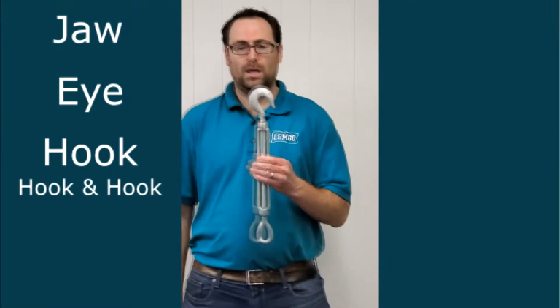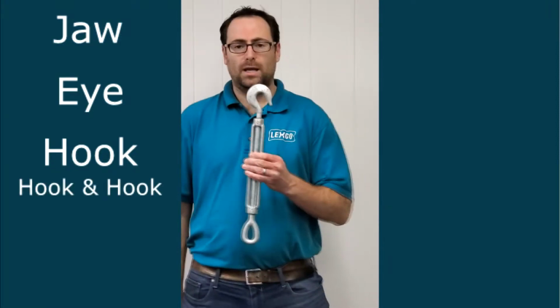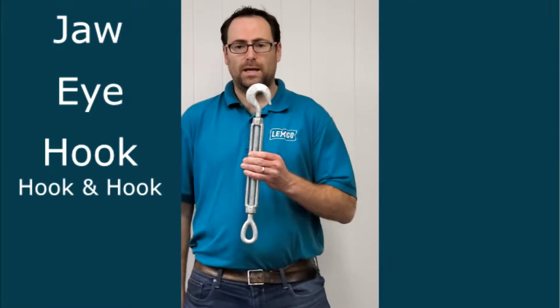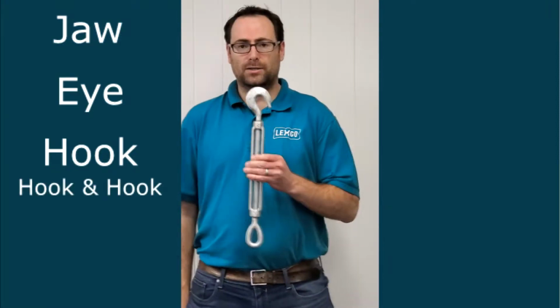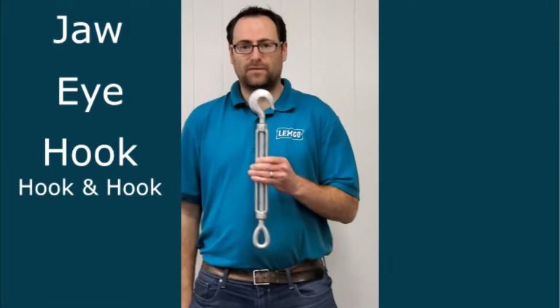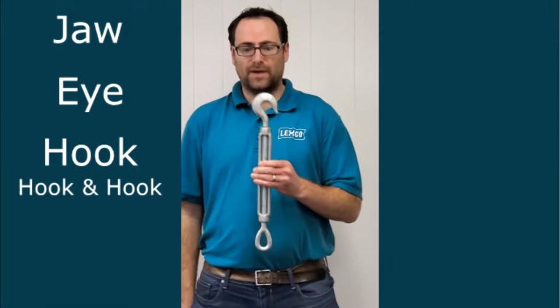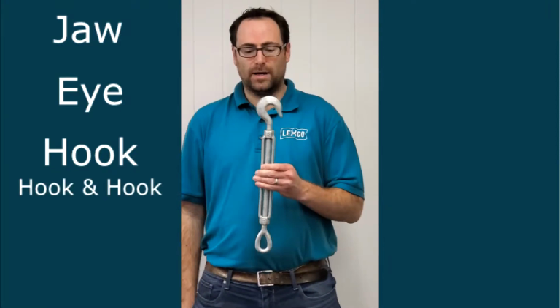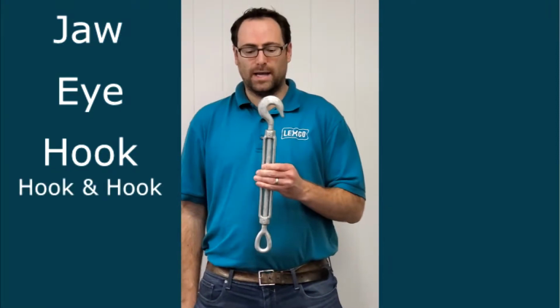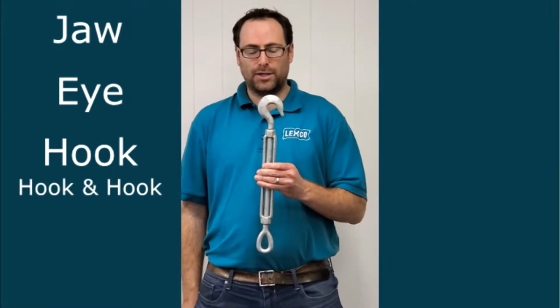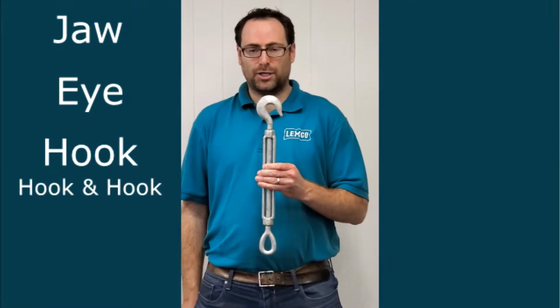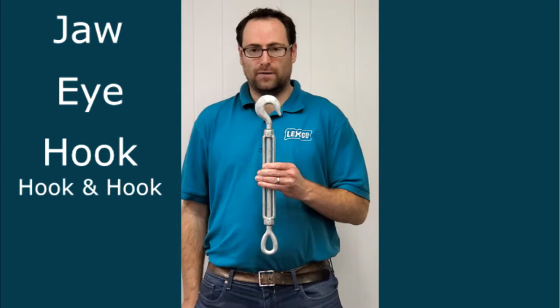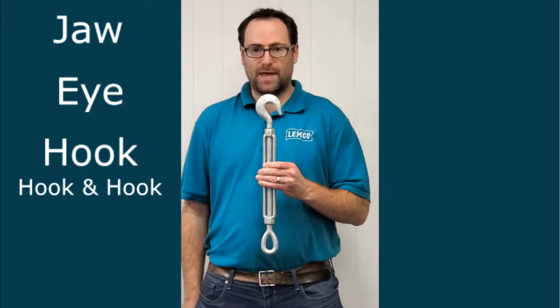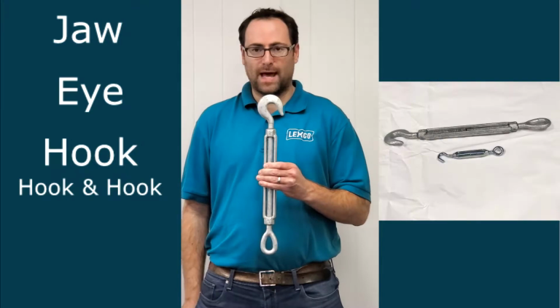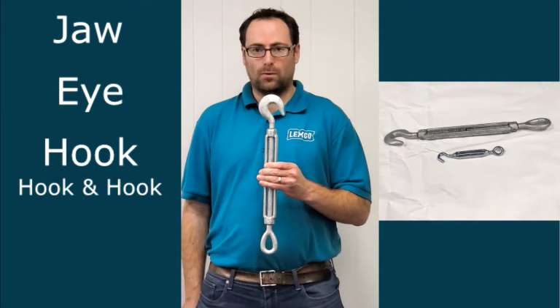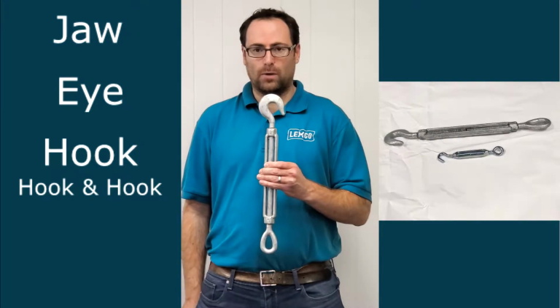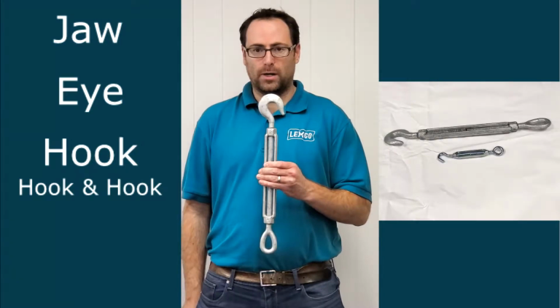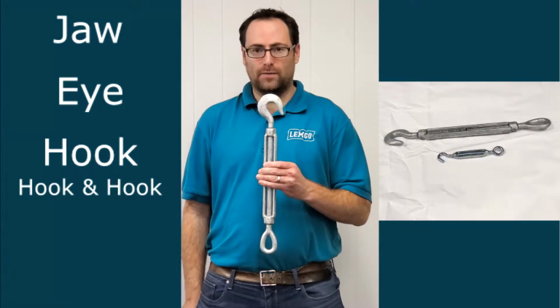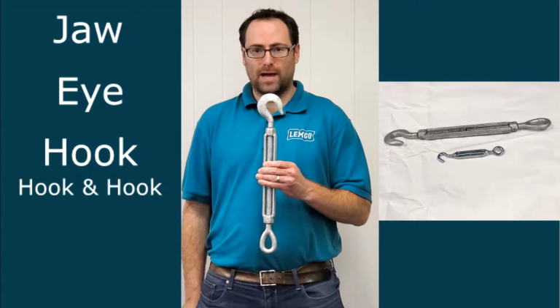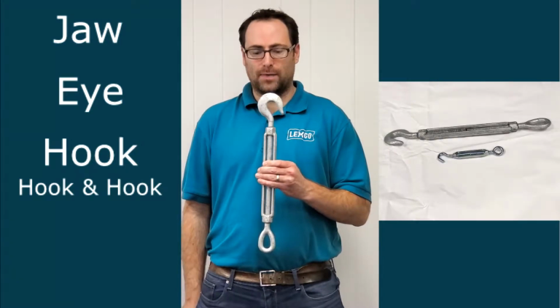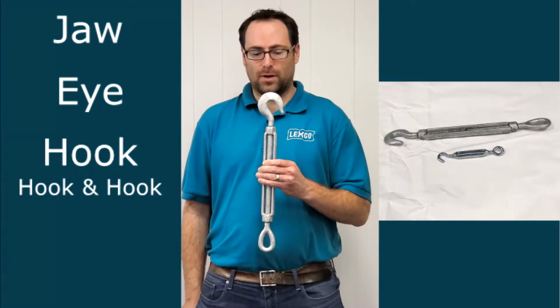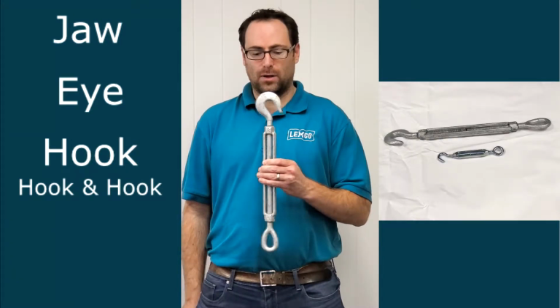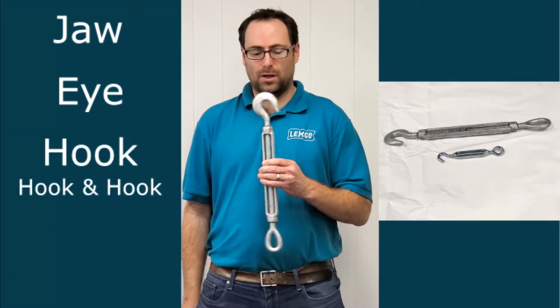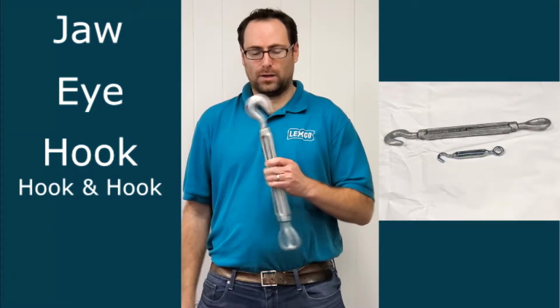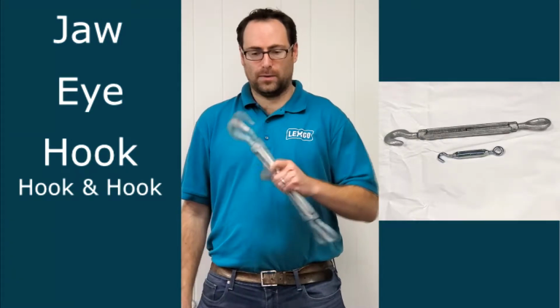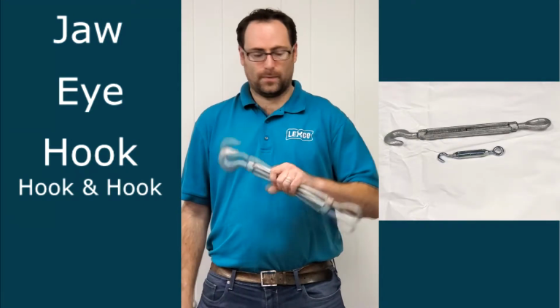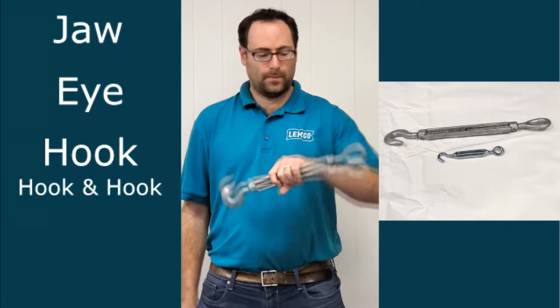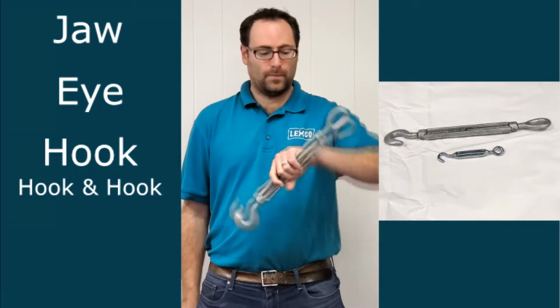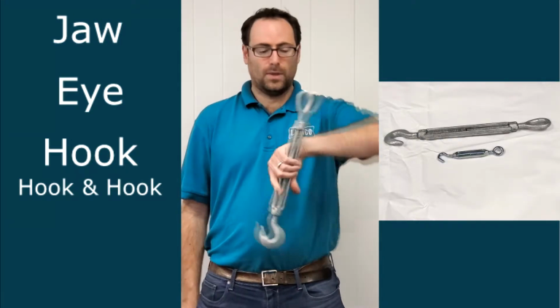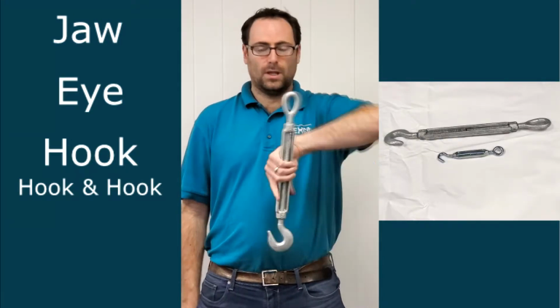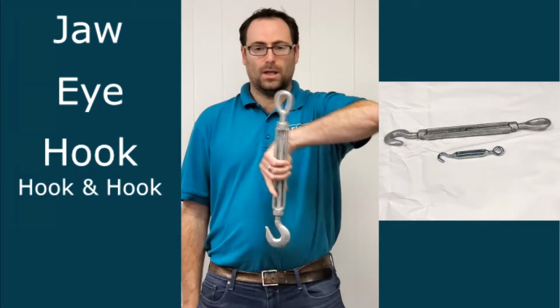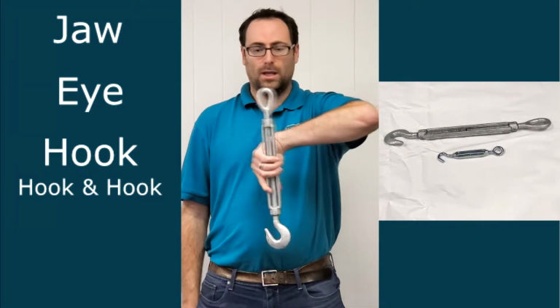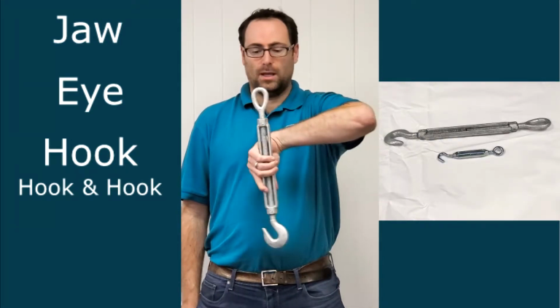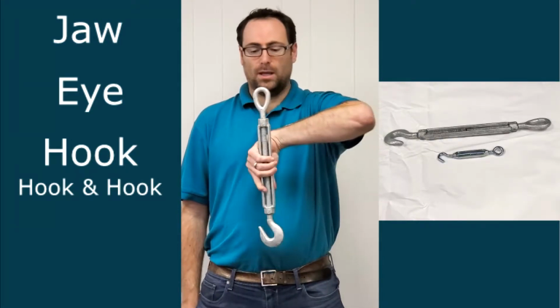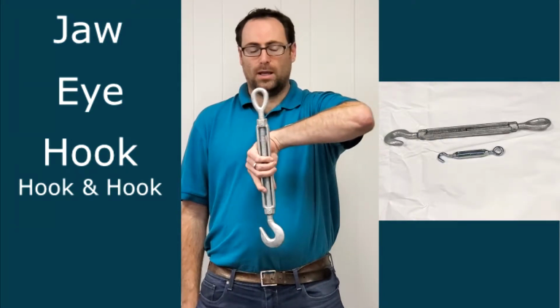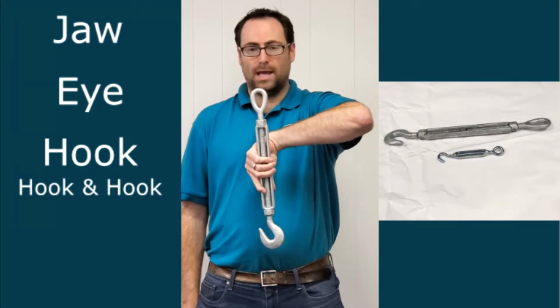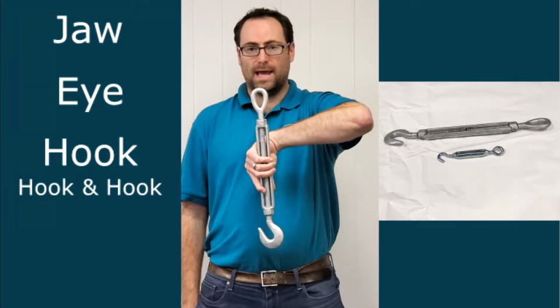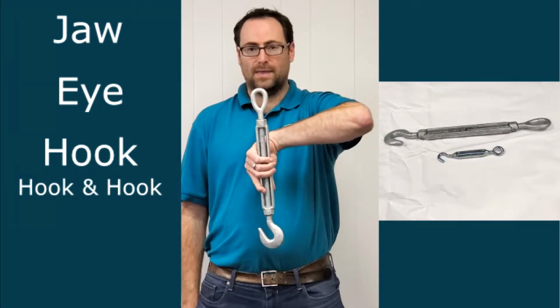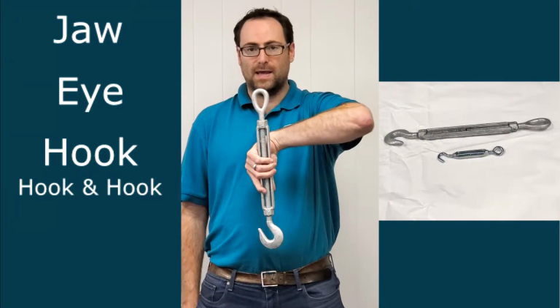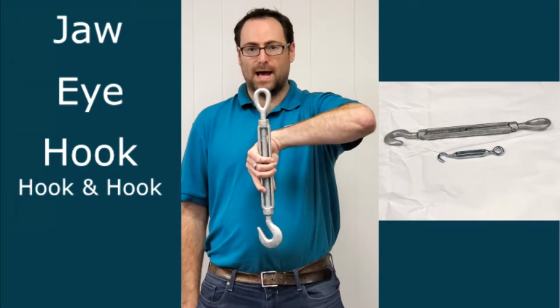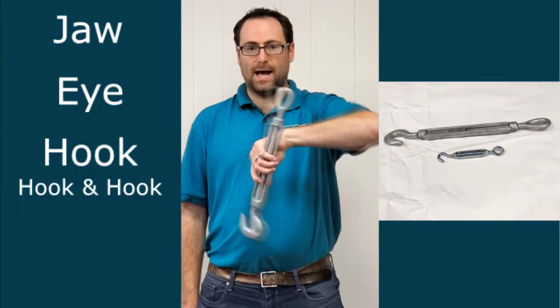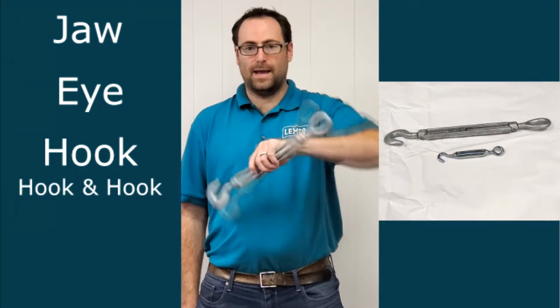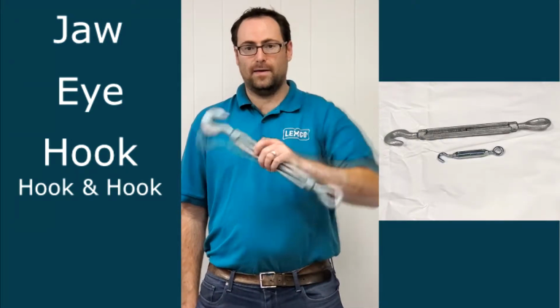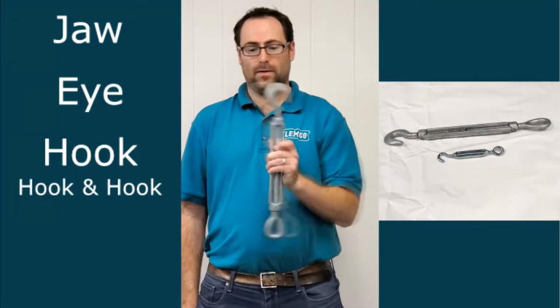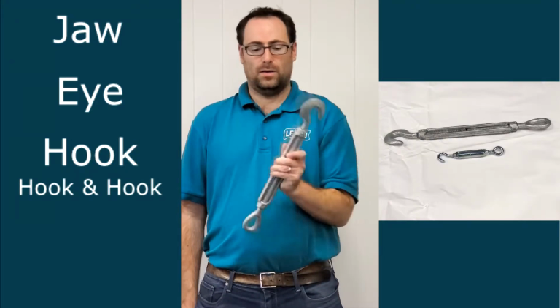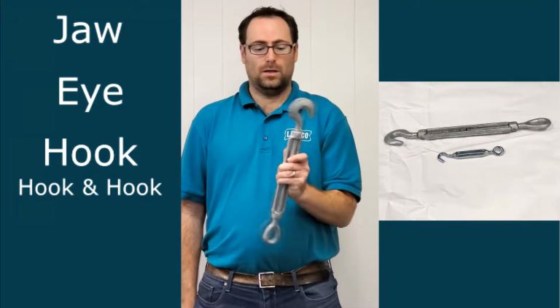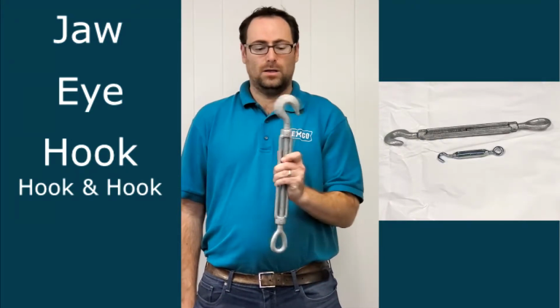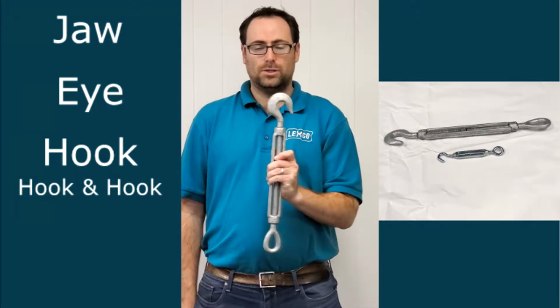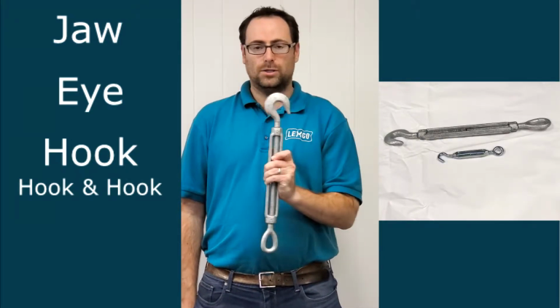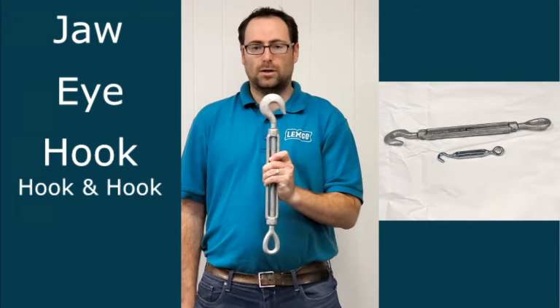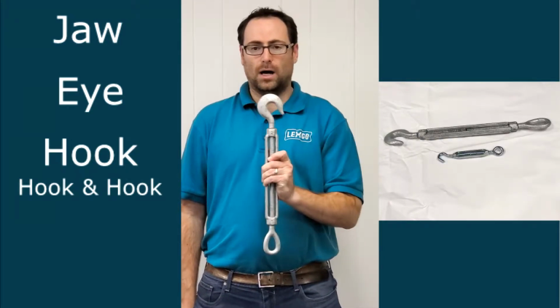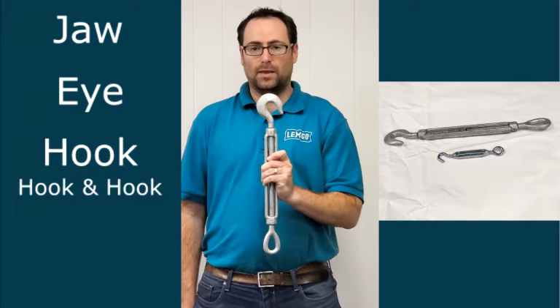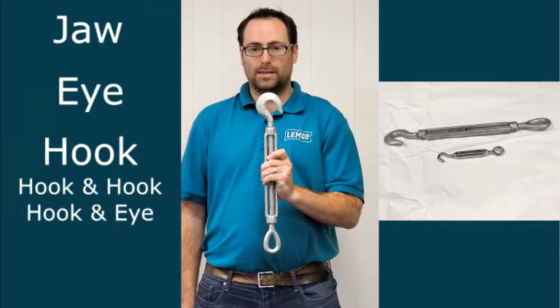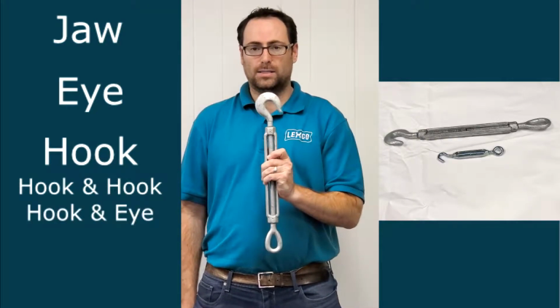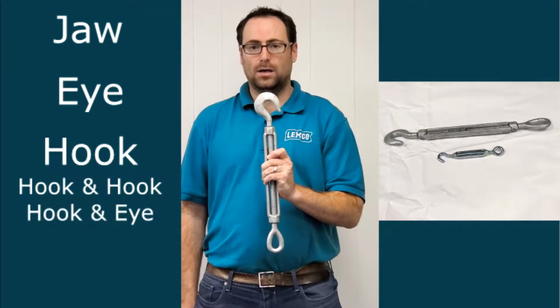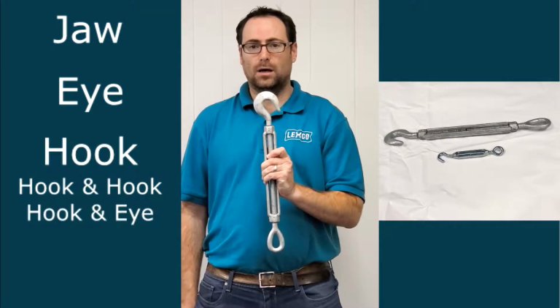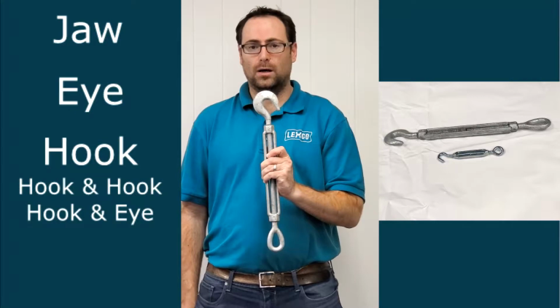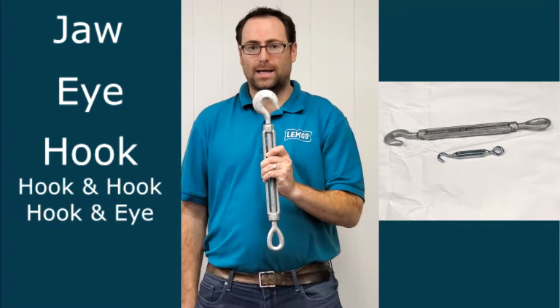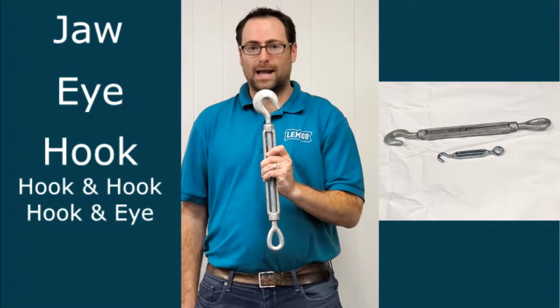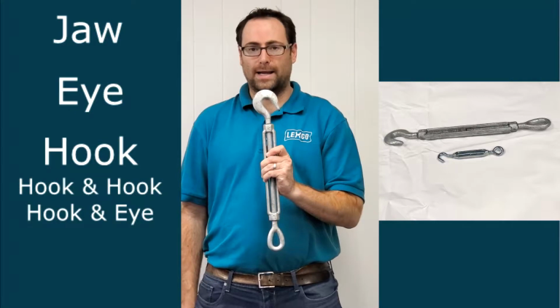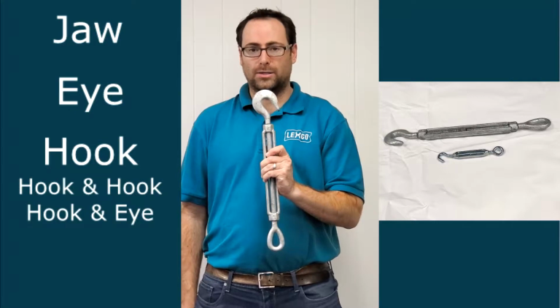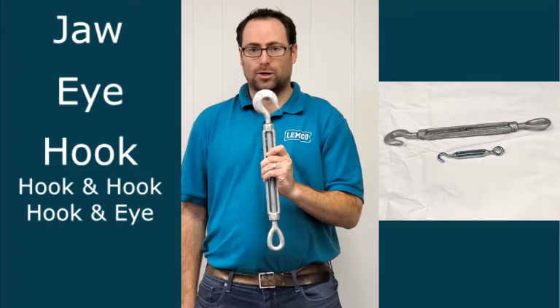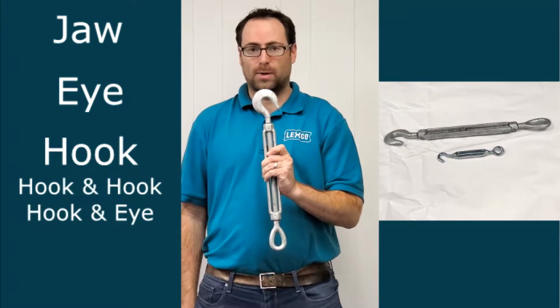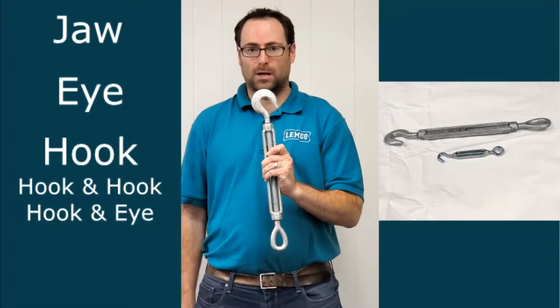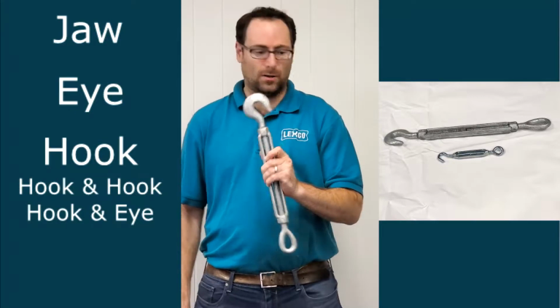Here's a variation of that where you've got the hook and the eye. You call this the hook and eye turnbuckle.